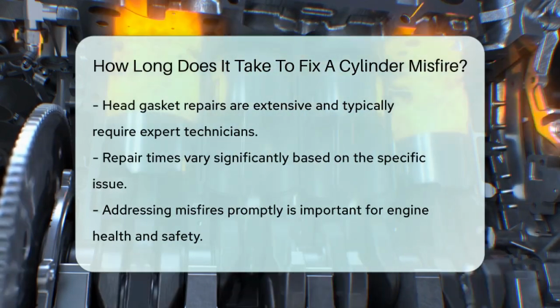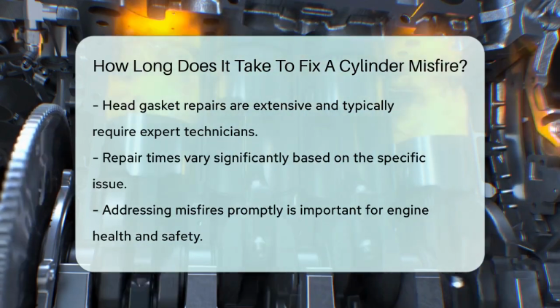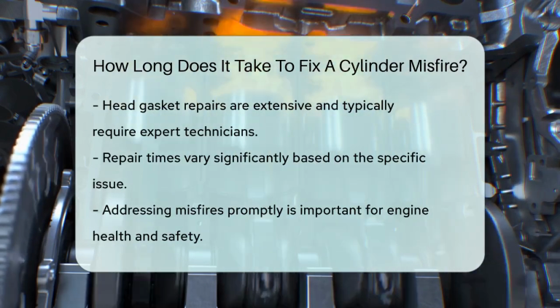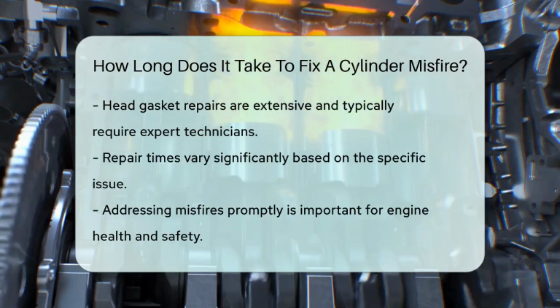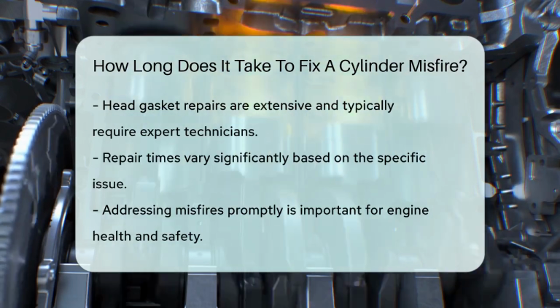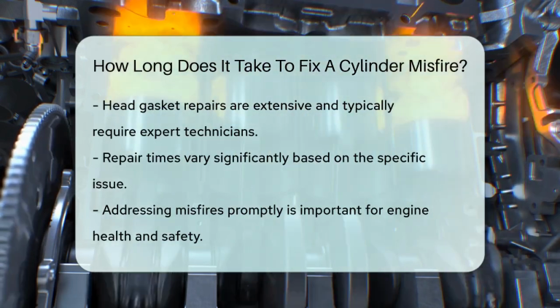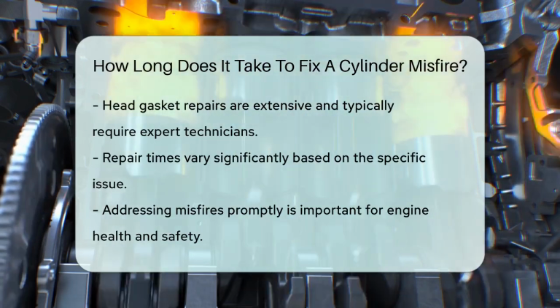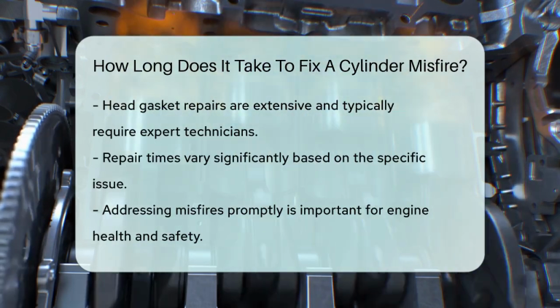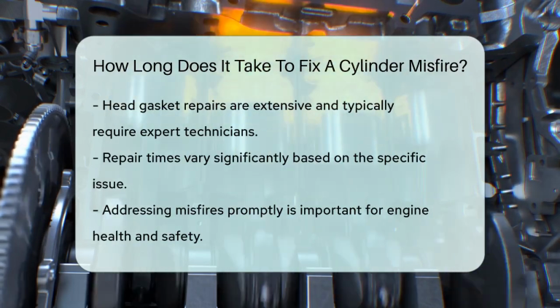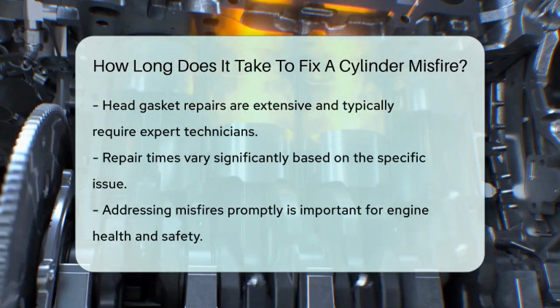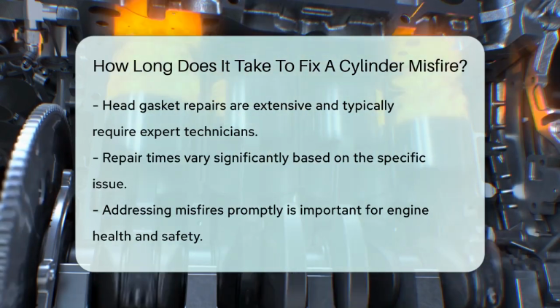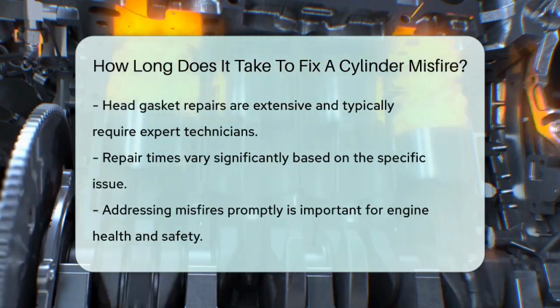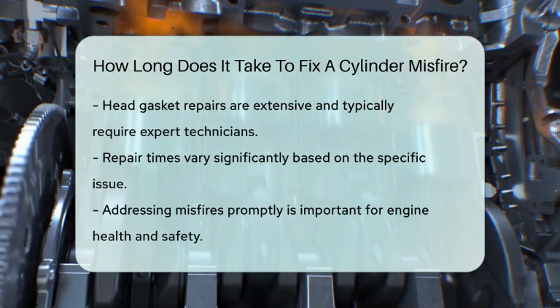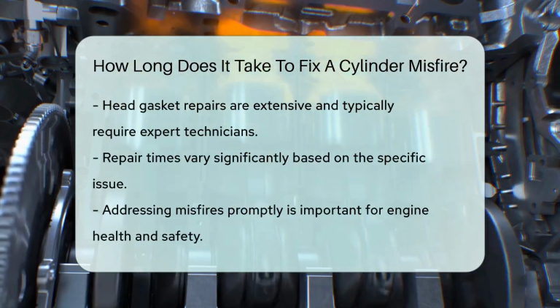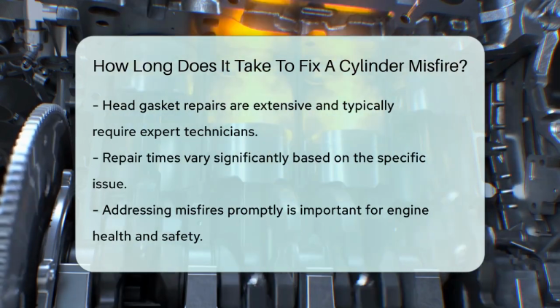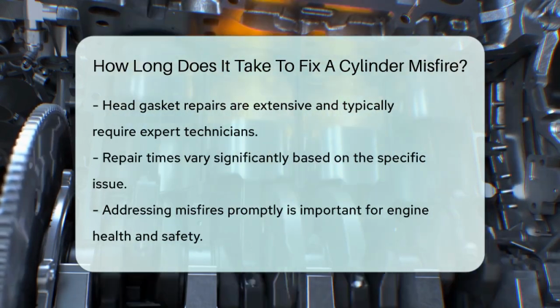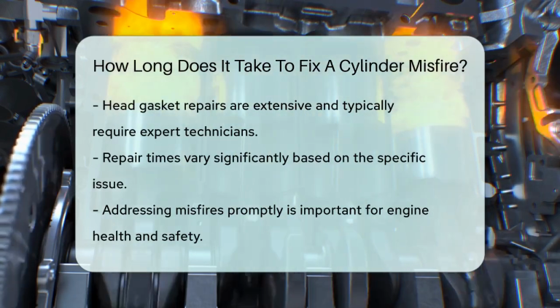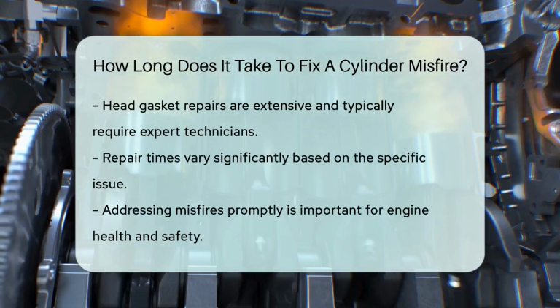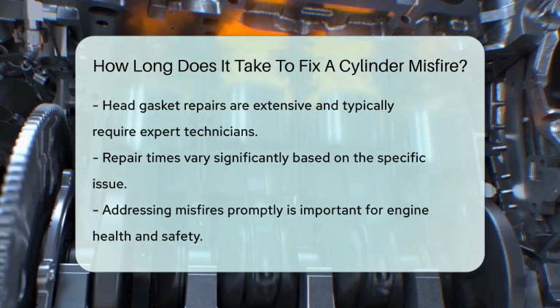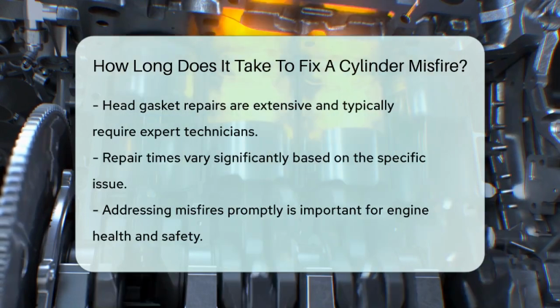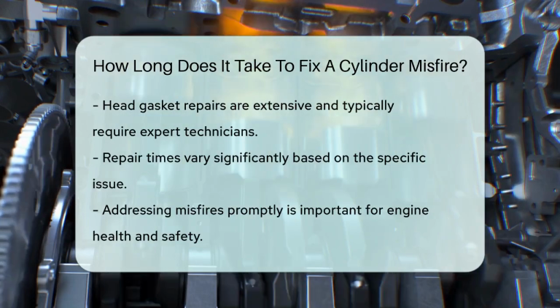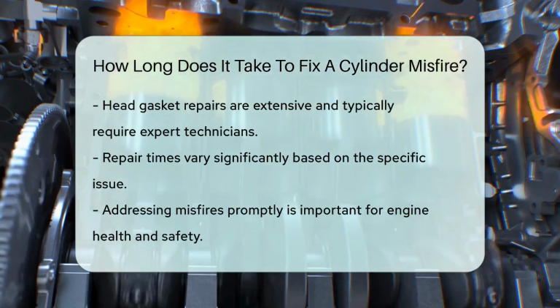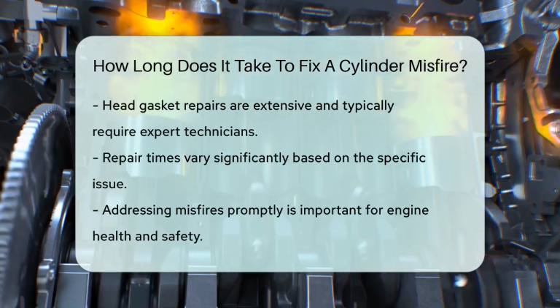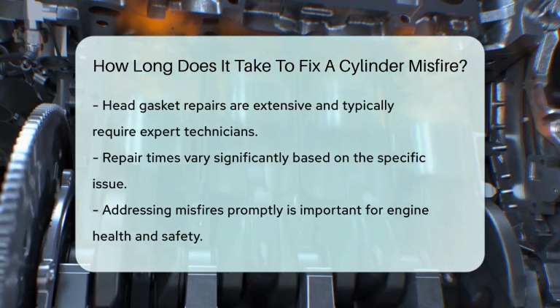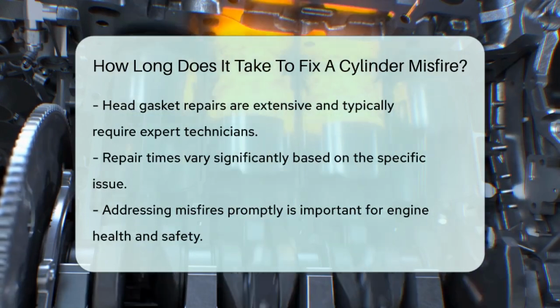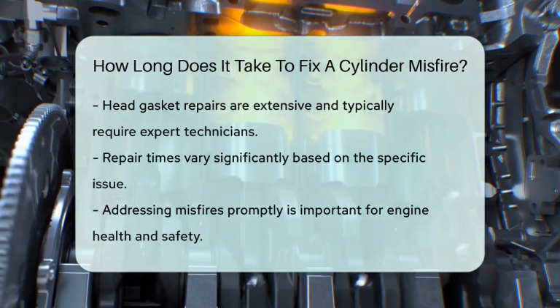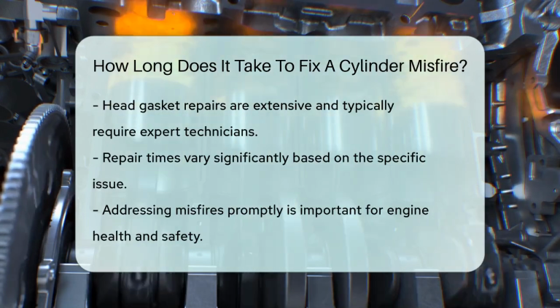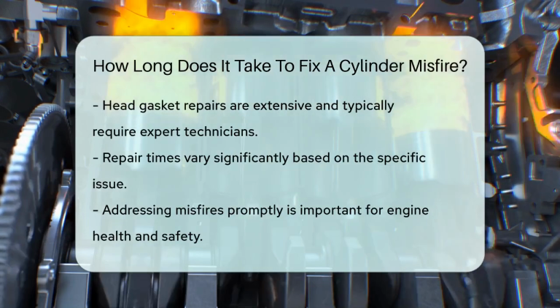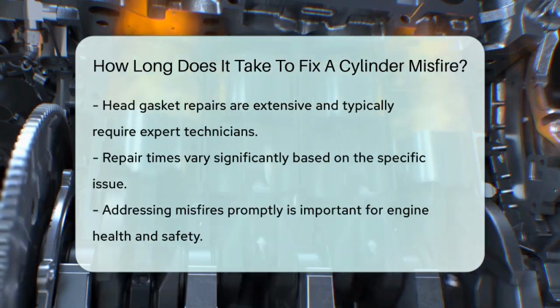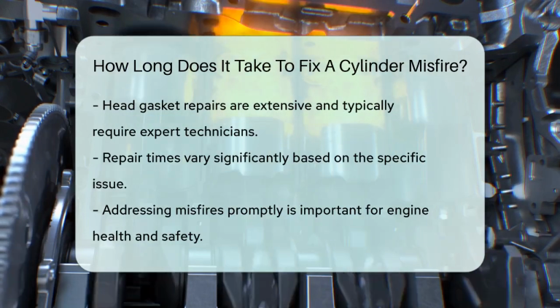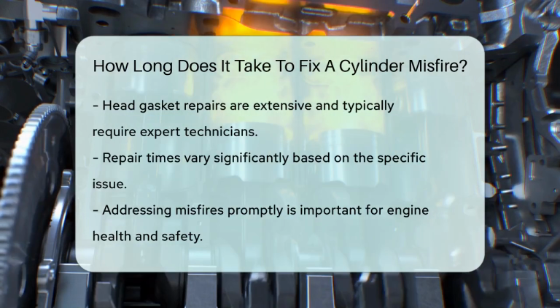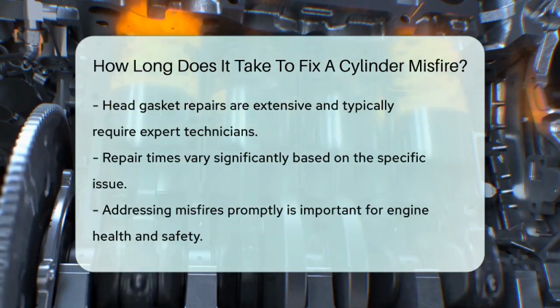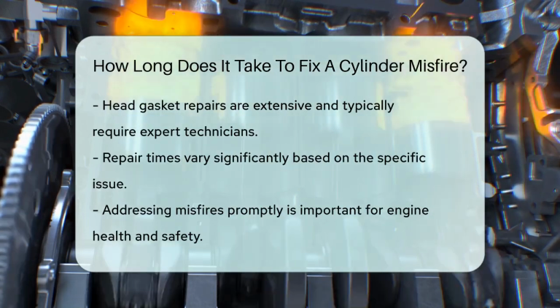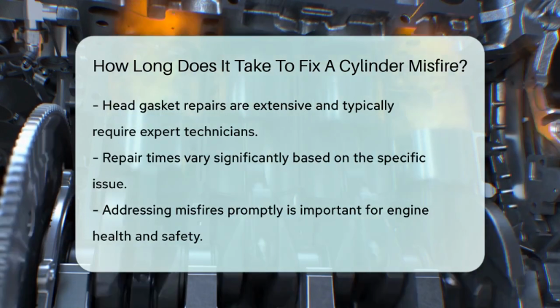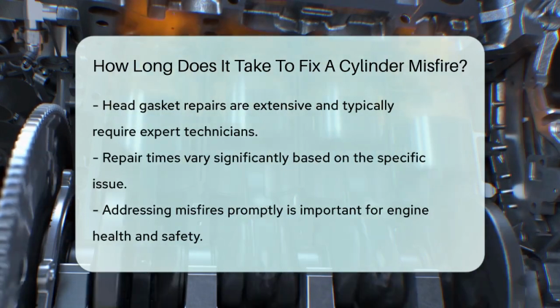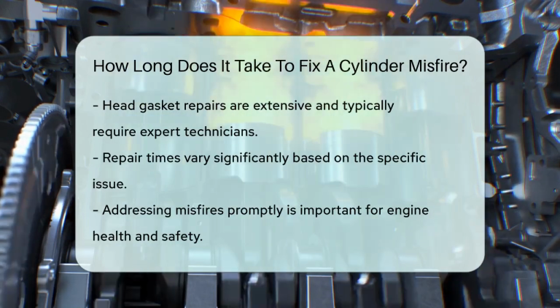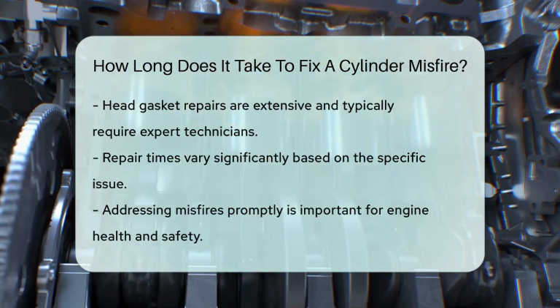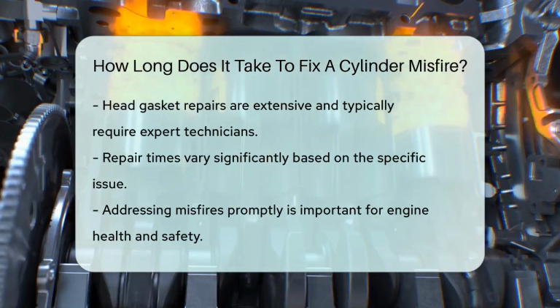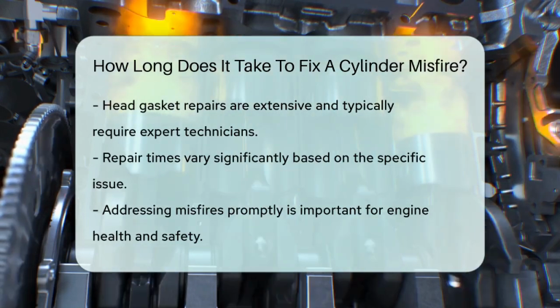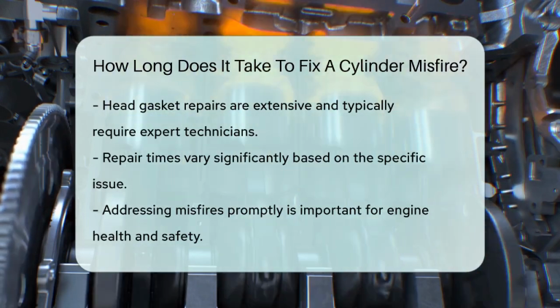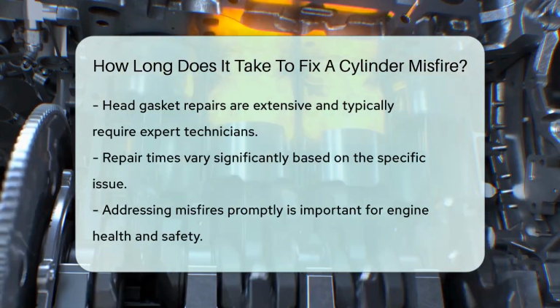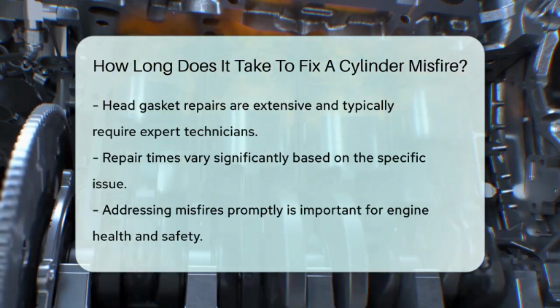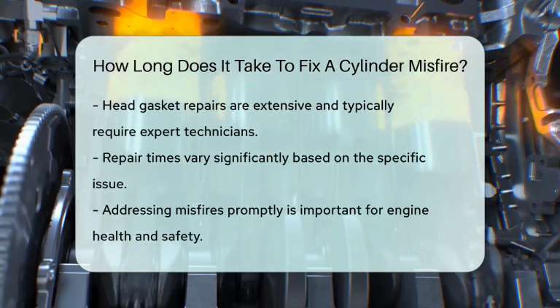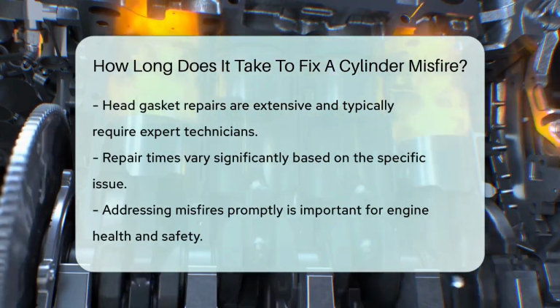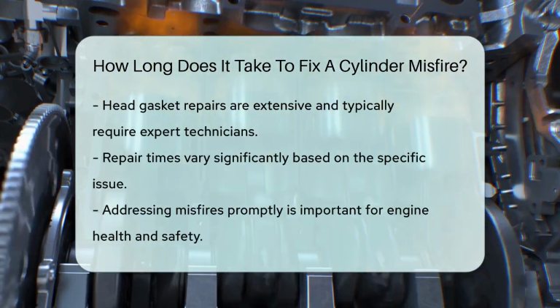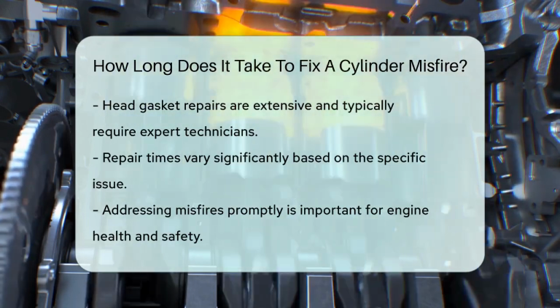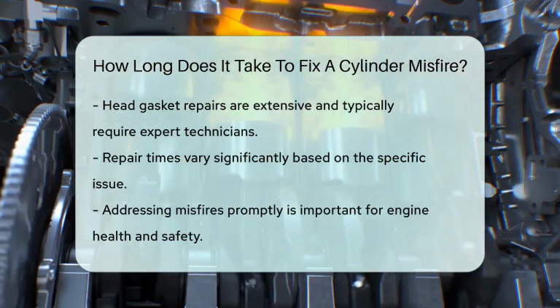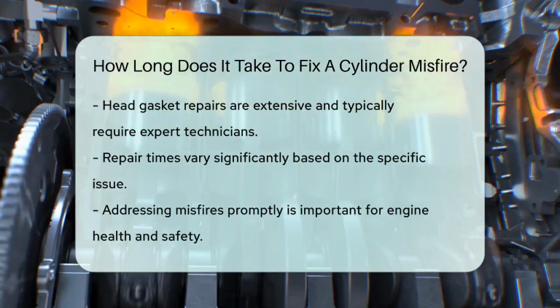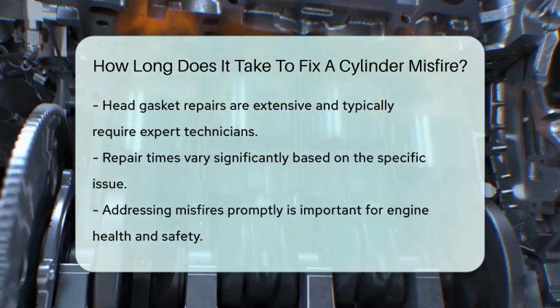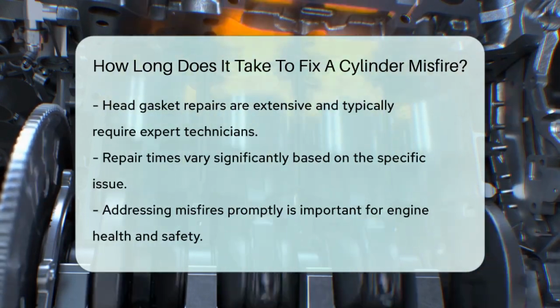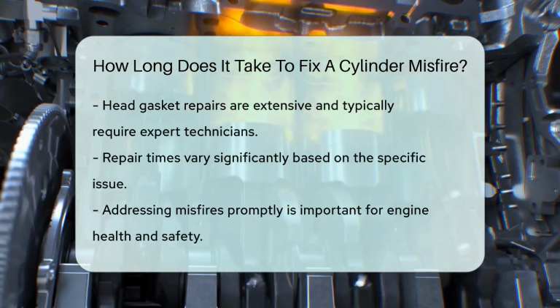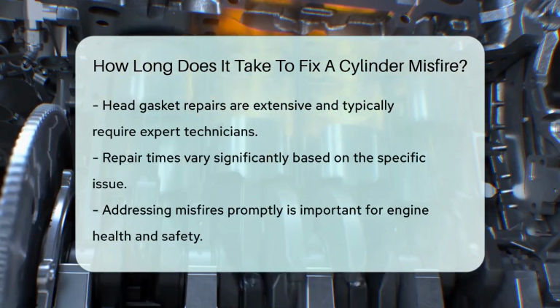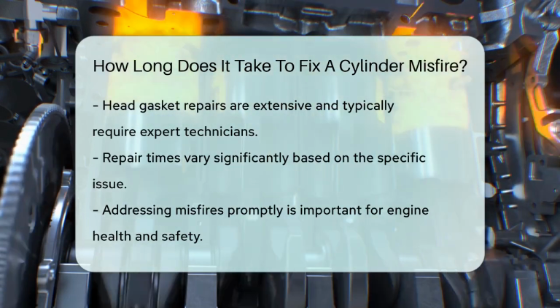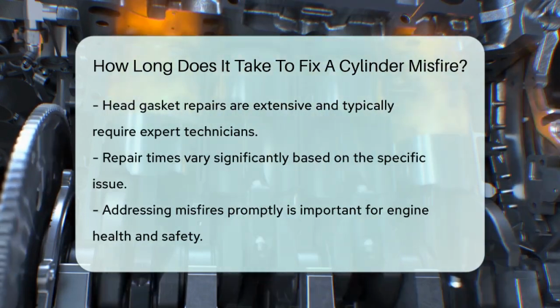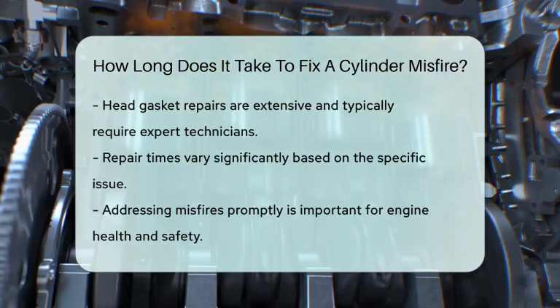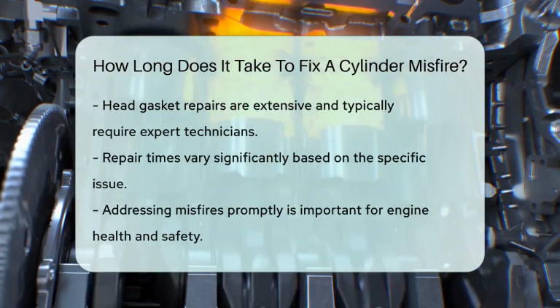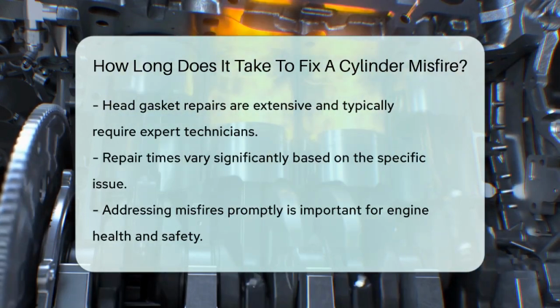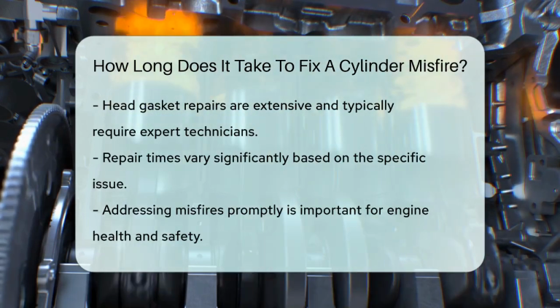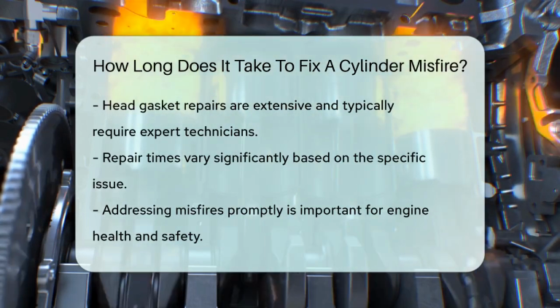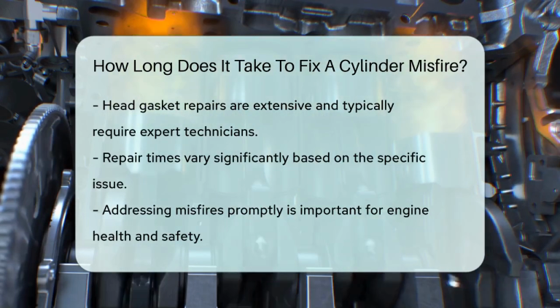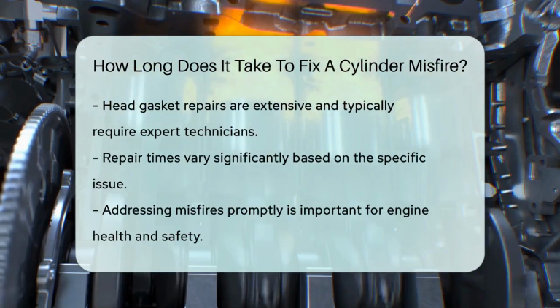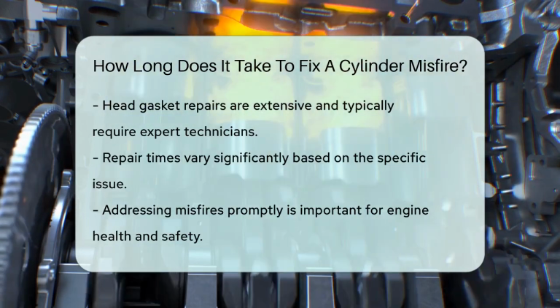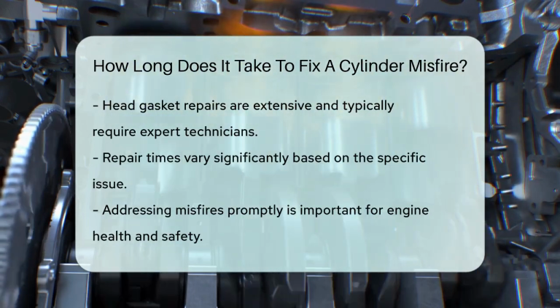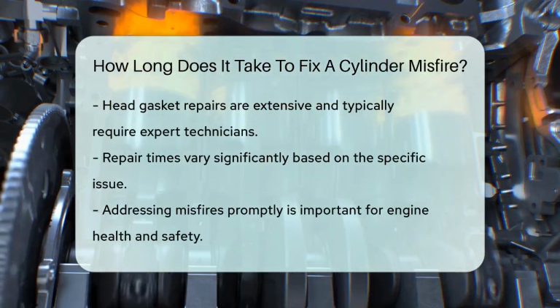Always remember, the sooner you address the problem, the better it is for your engine's health and your safety on the road.